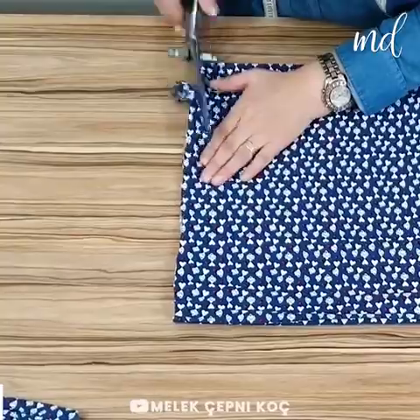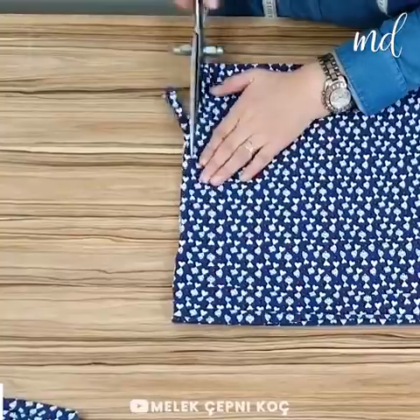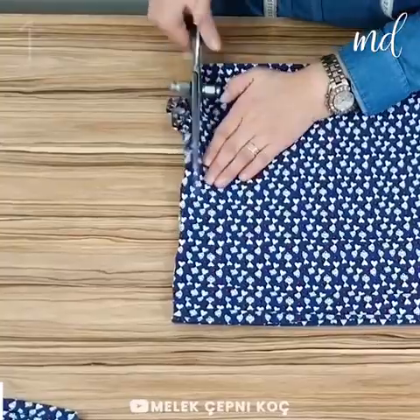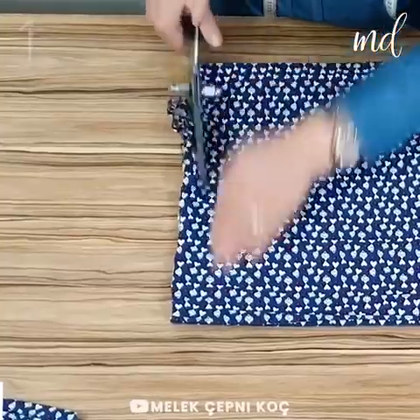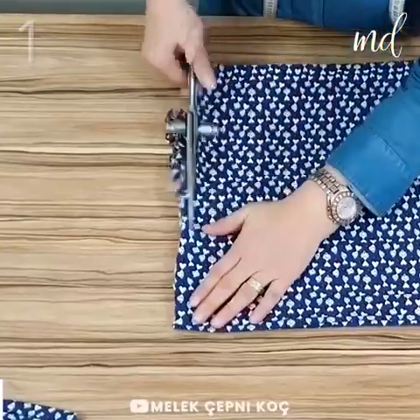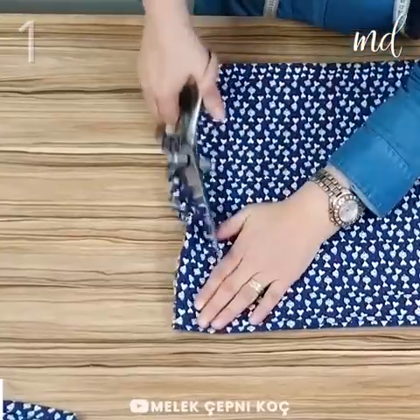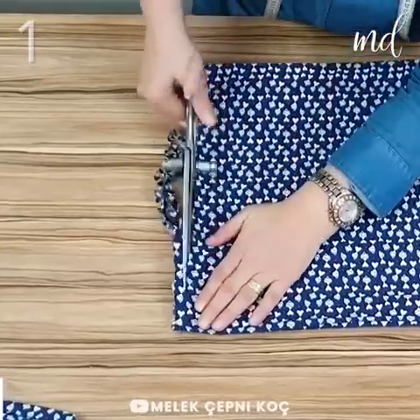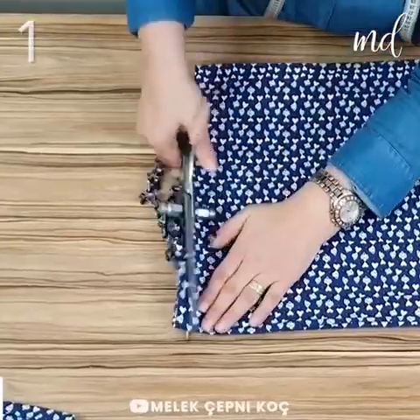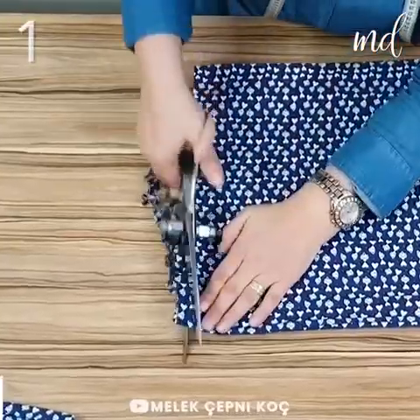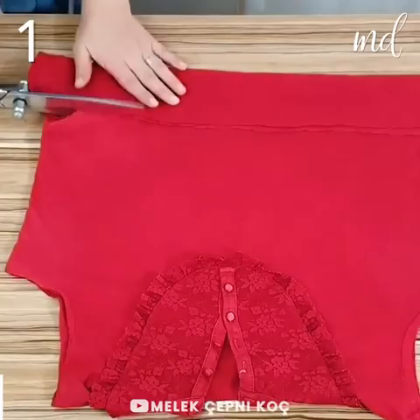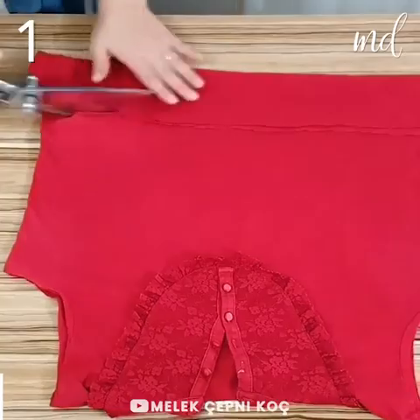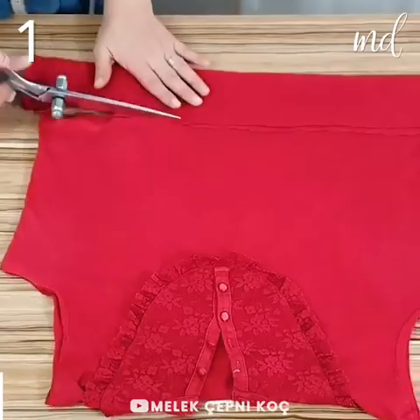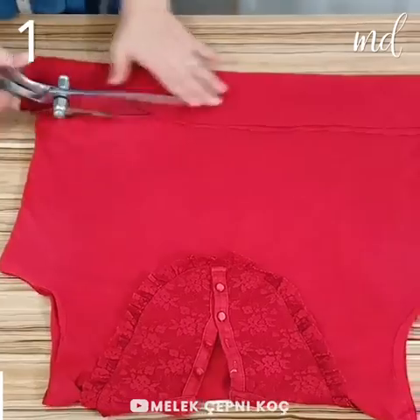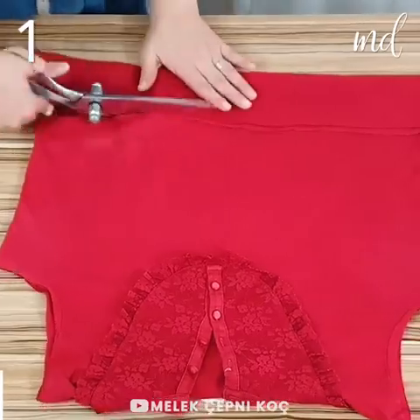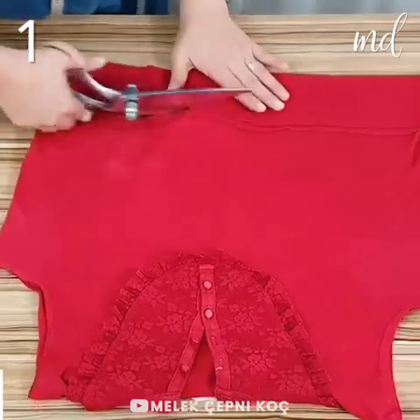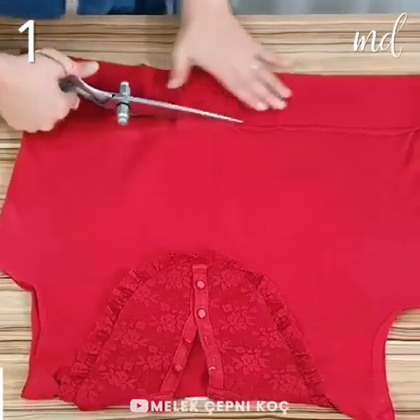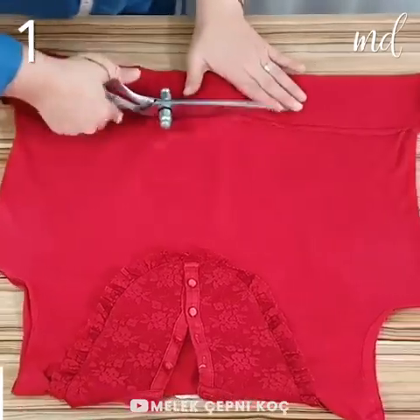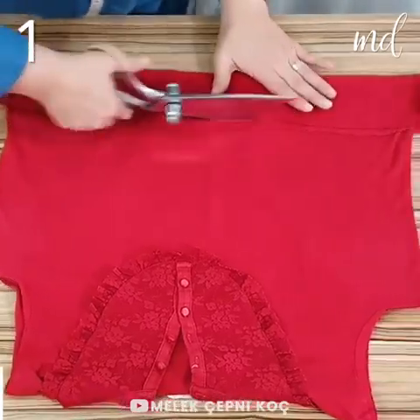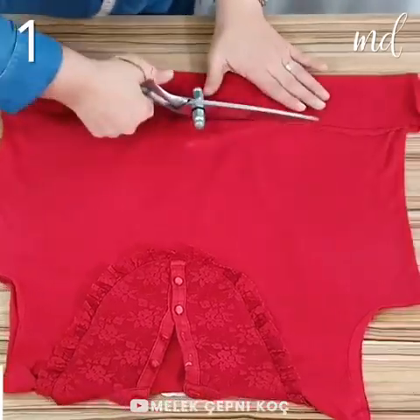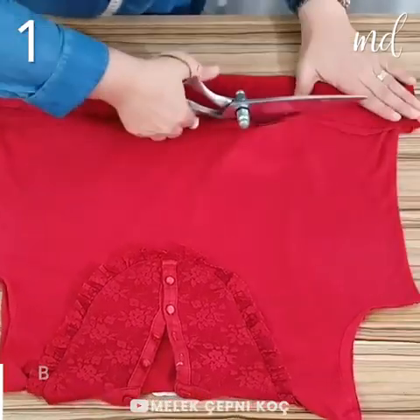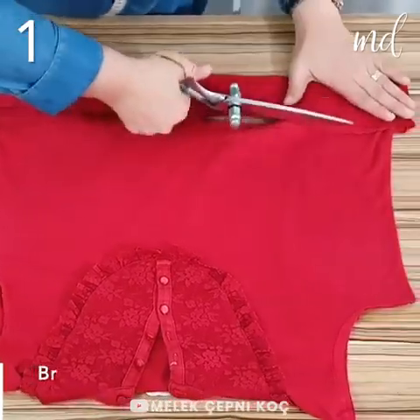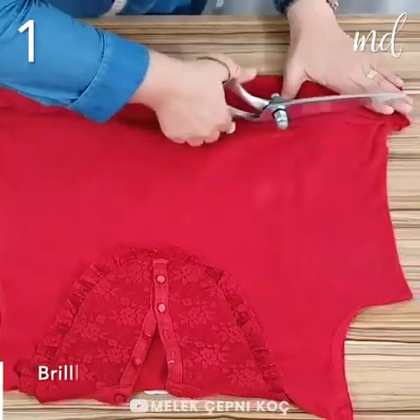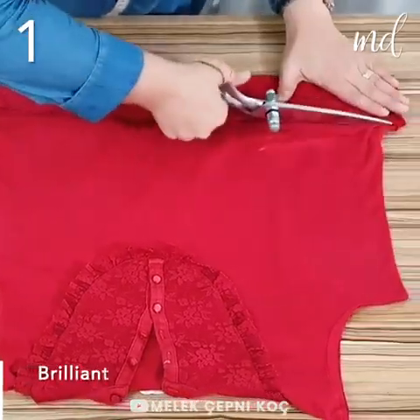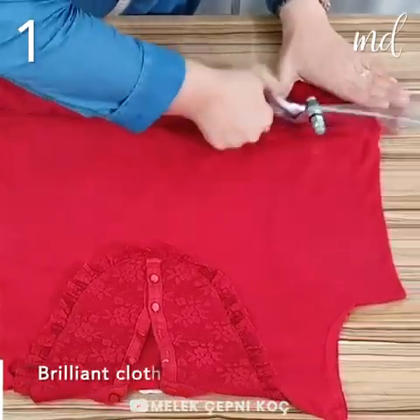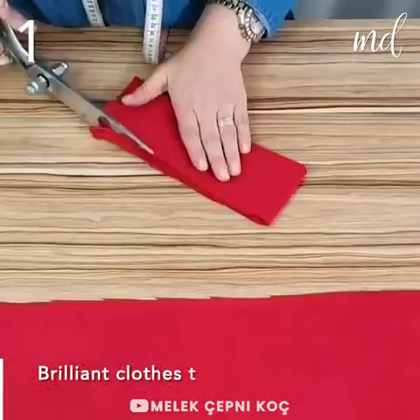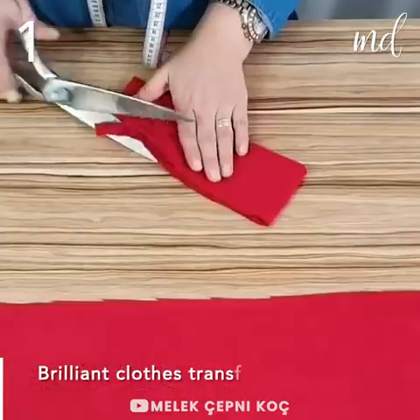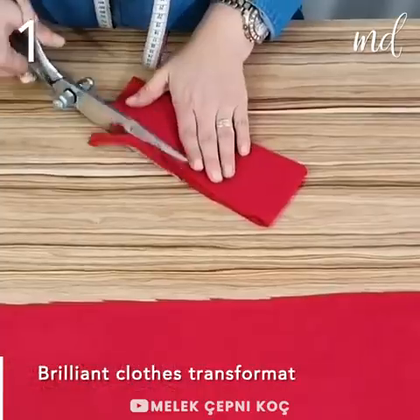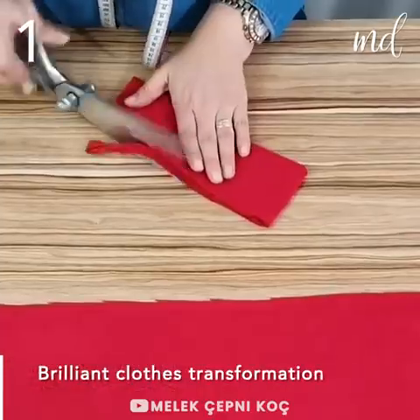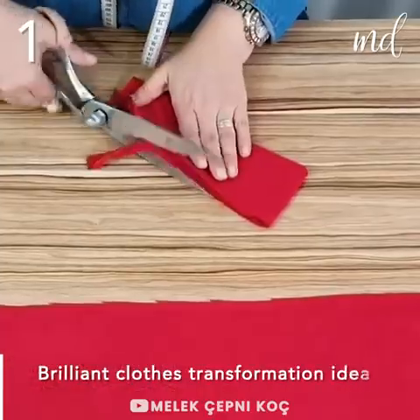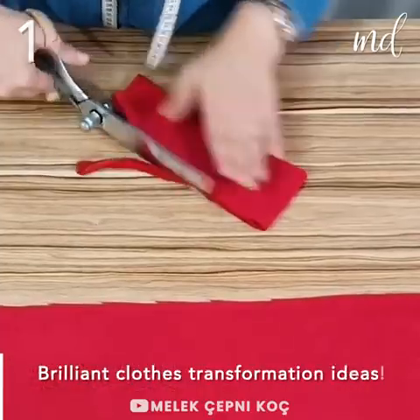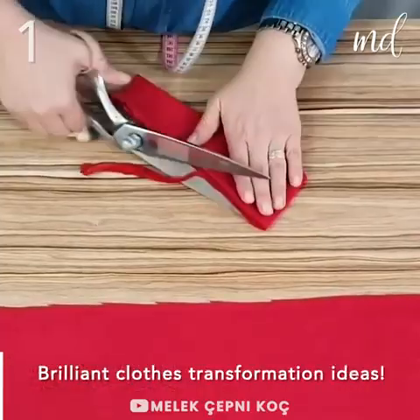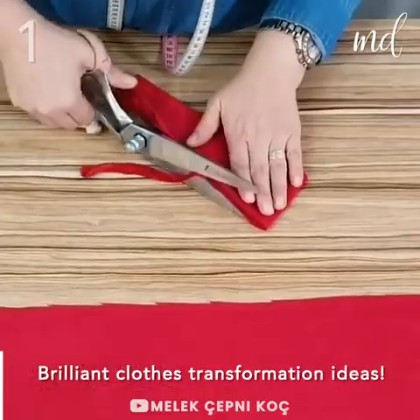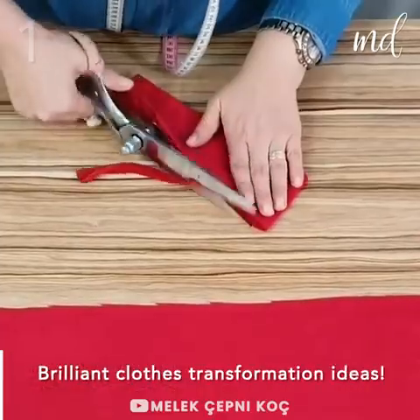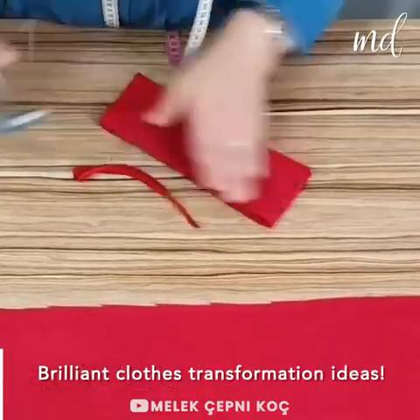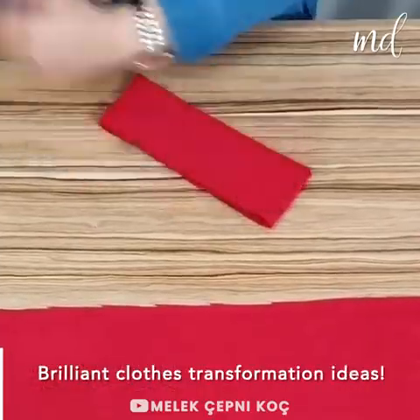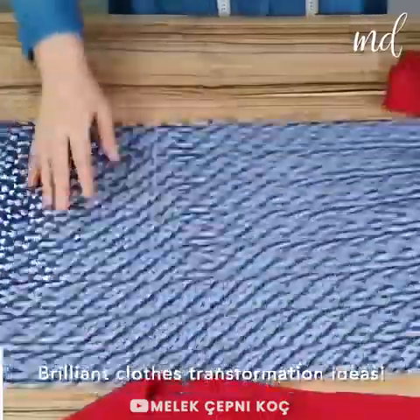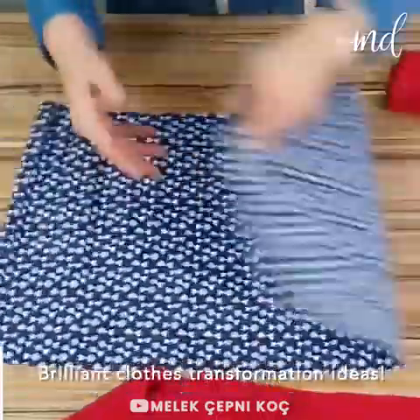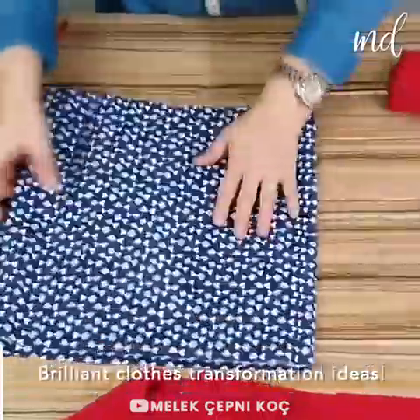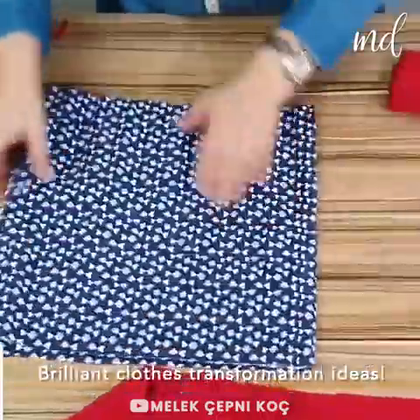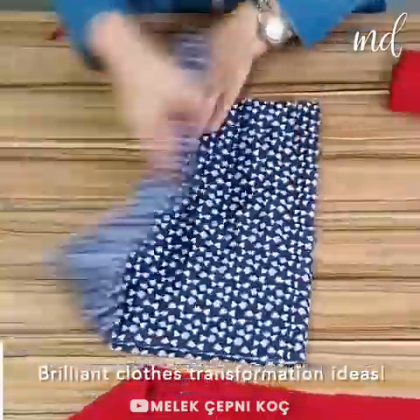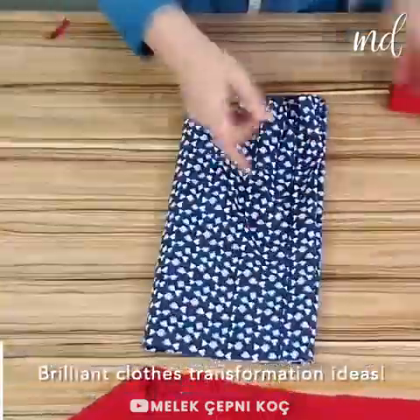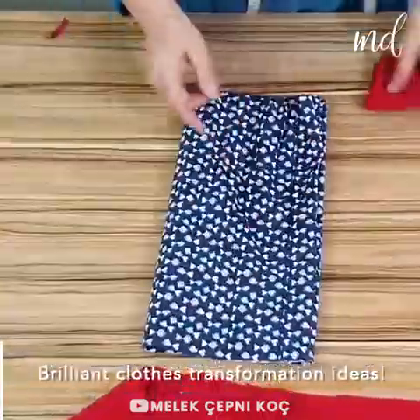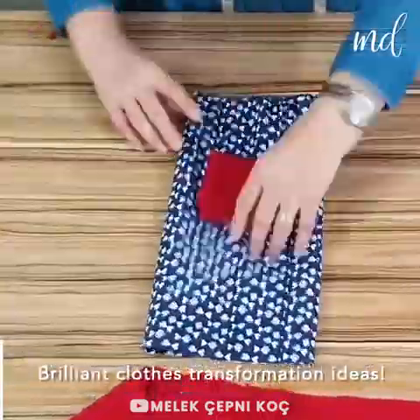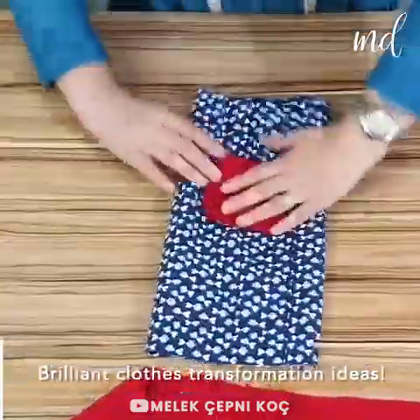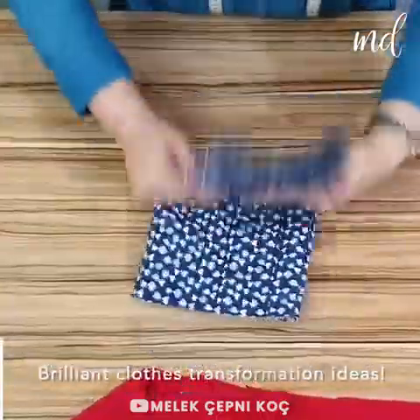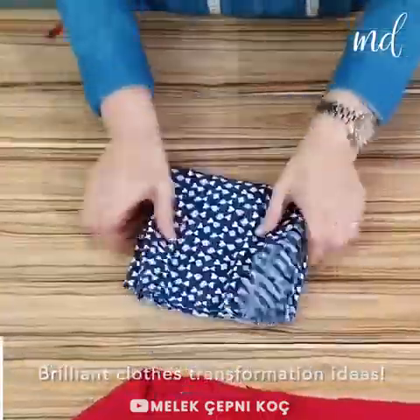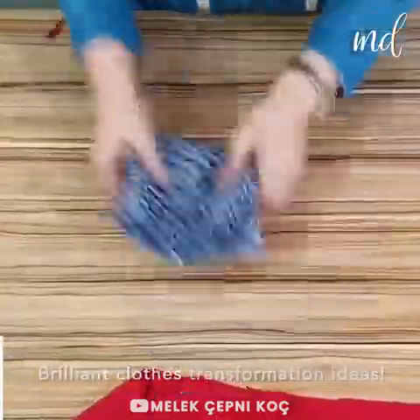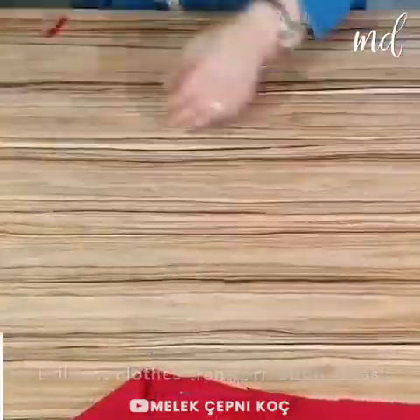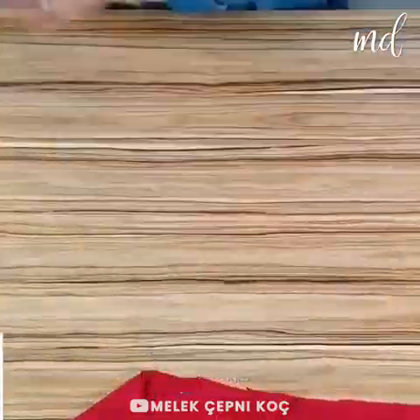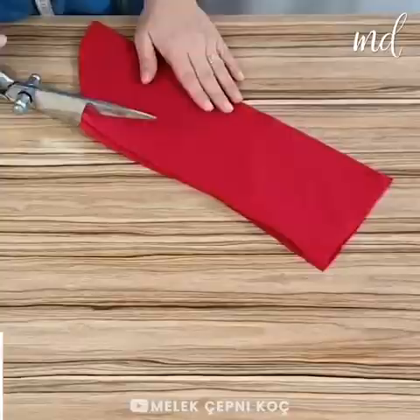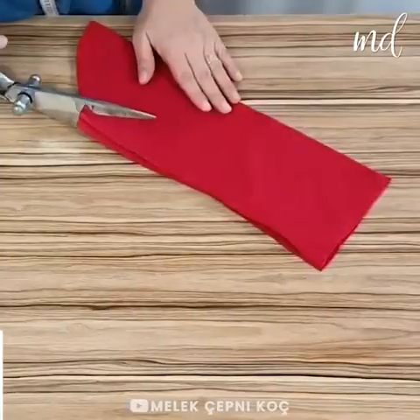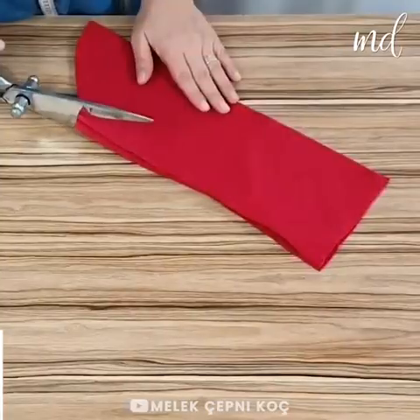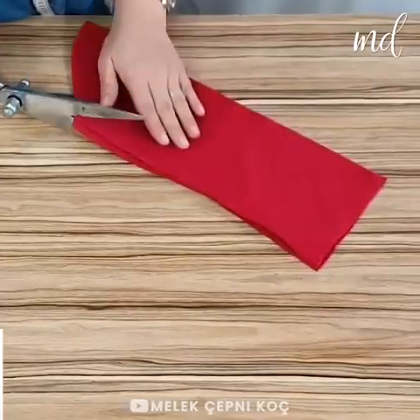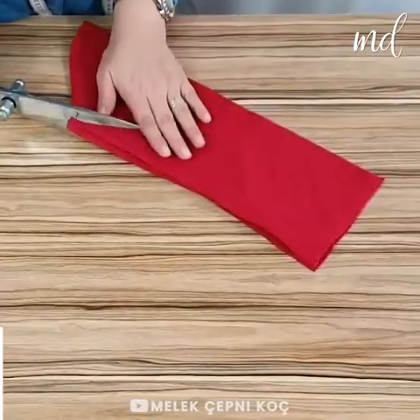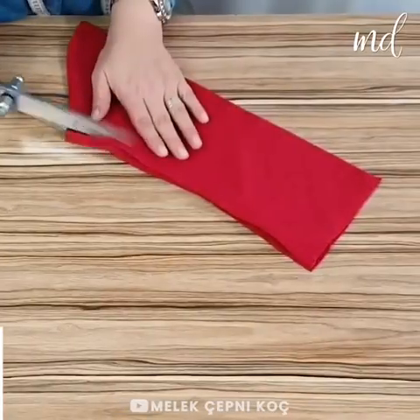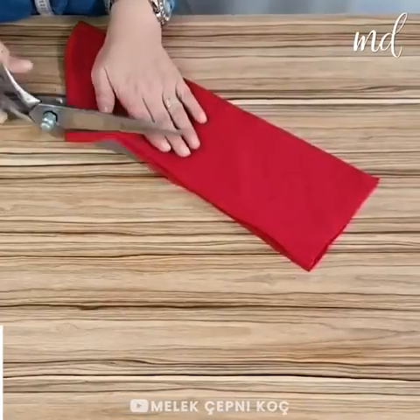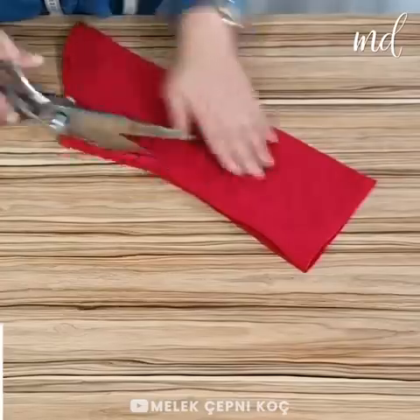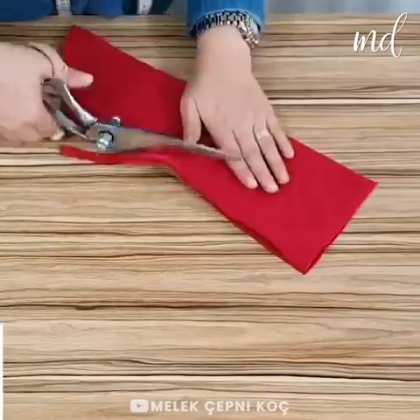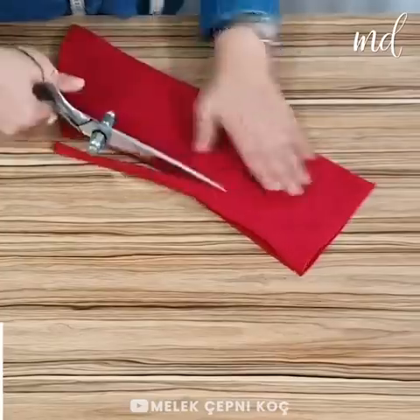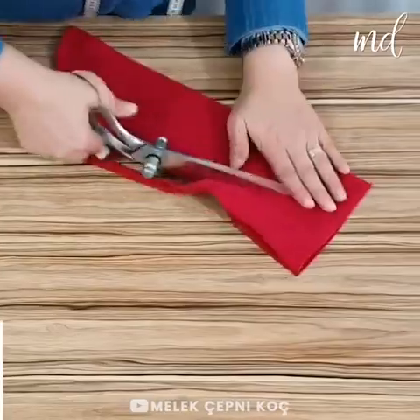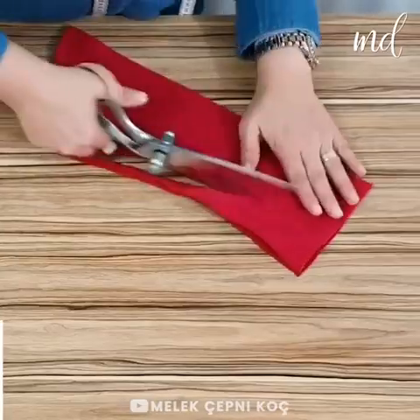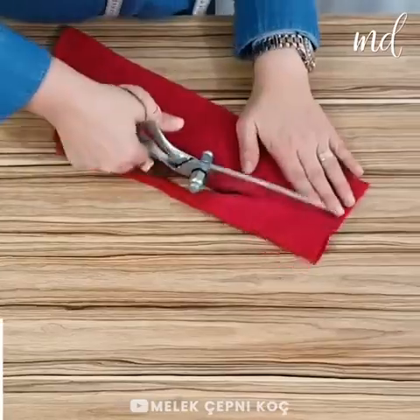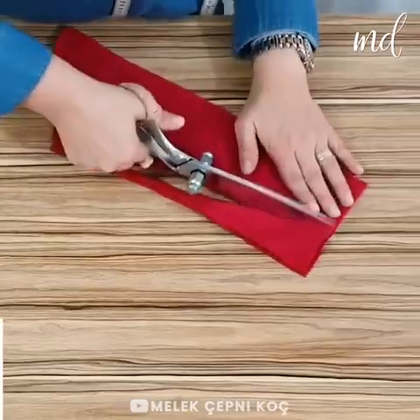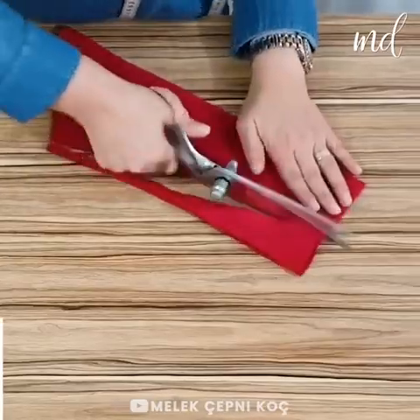Hi friends! We have prepared a bunch of creative clothes transformation ideas. So let's get started with the first one.